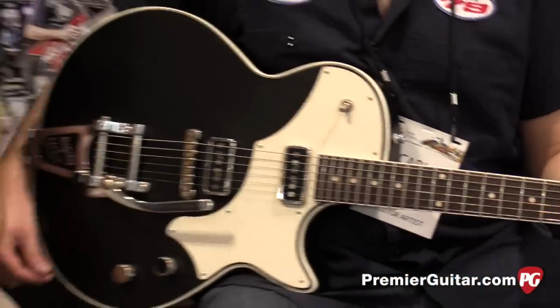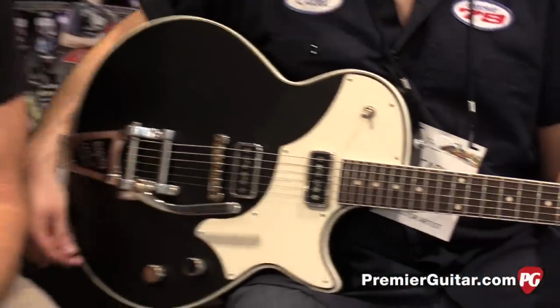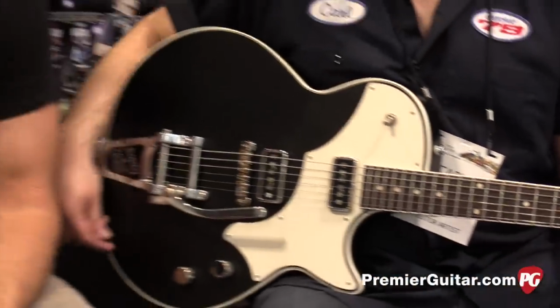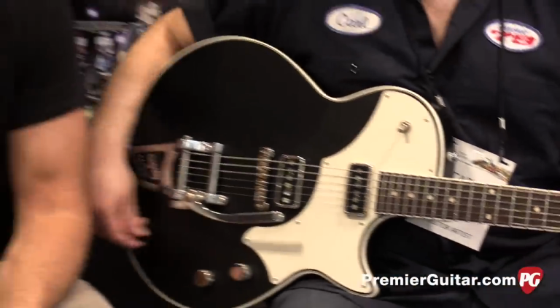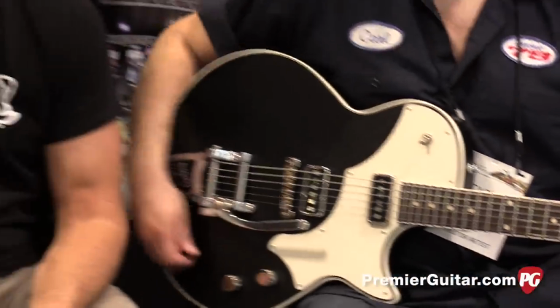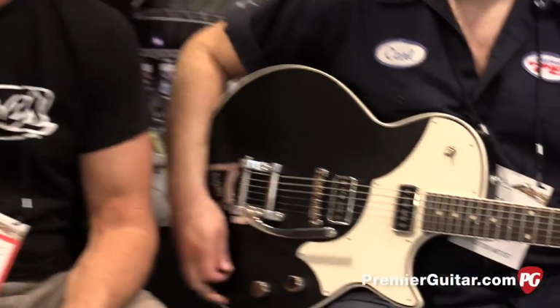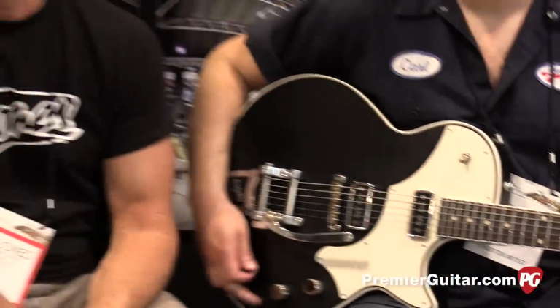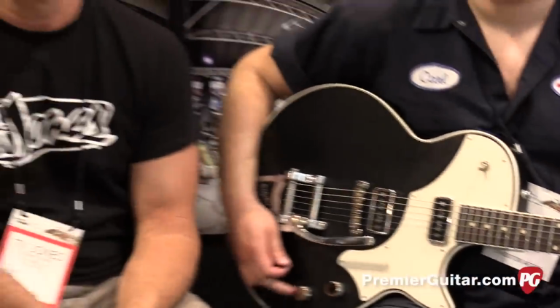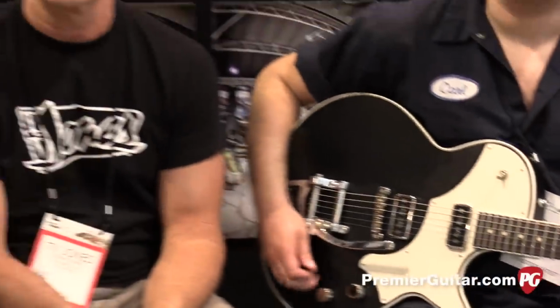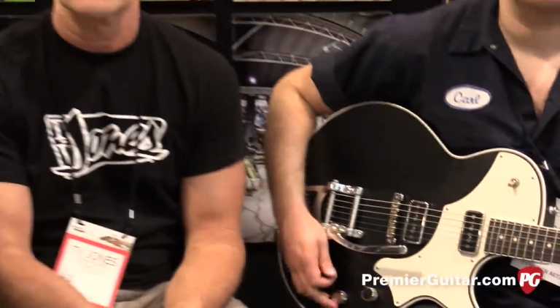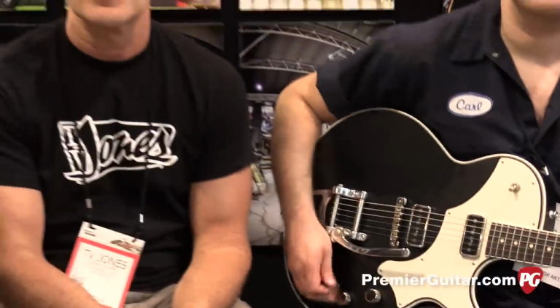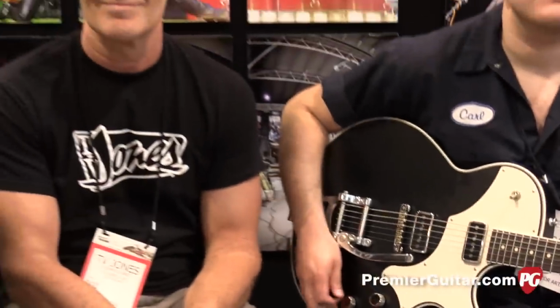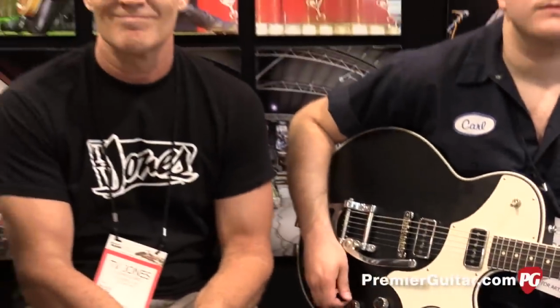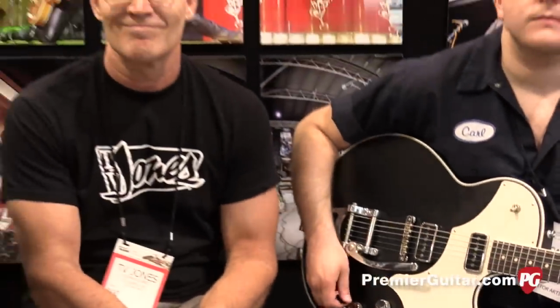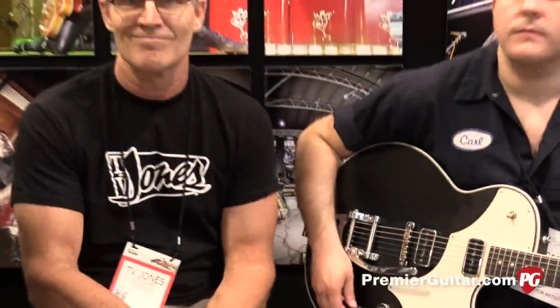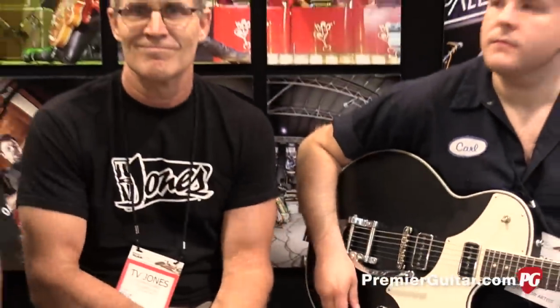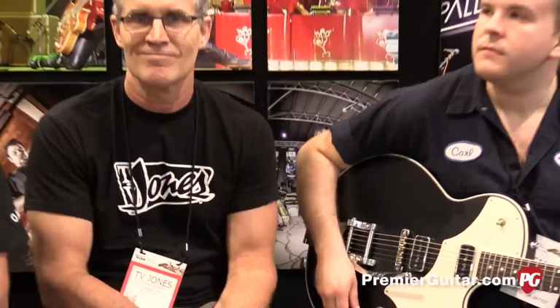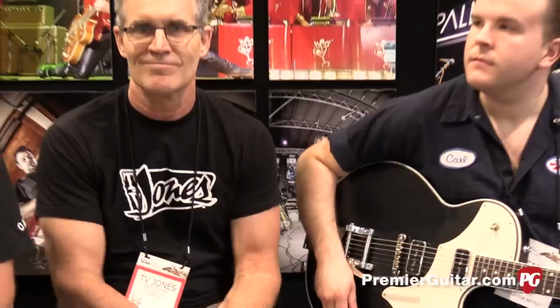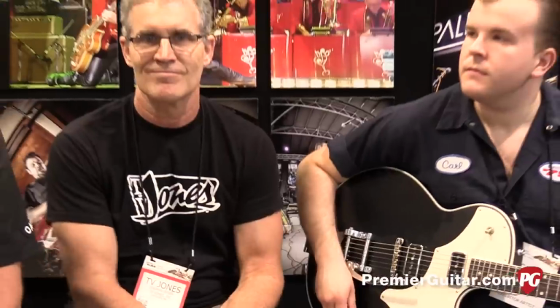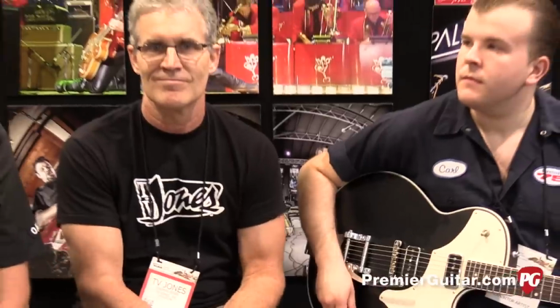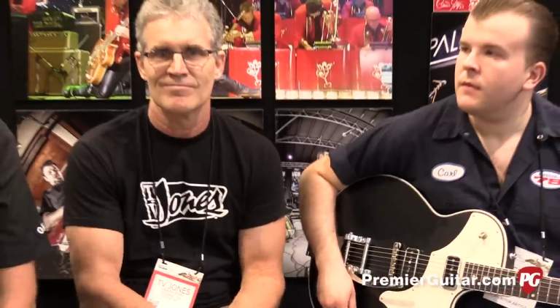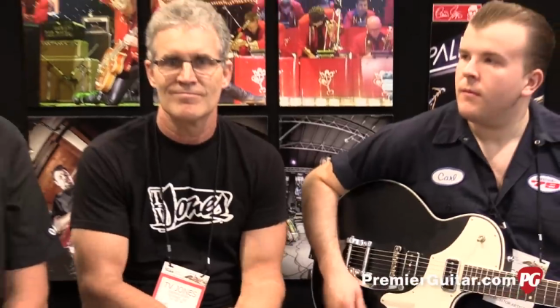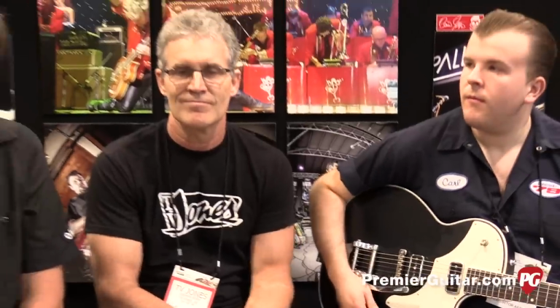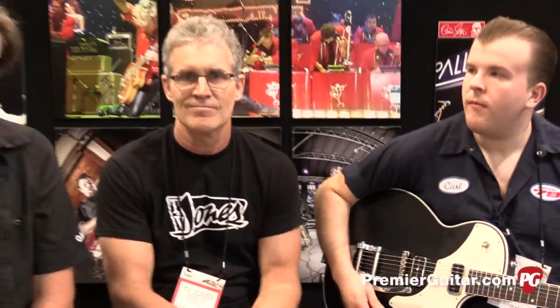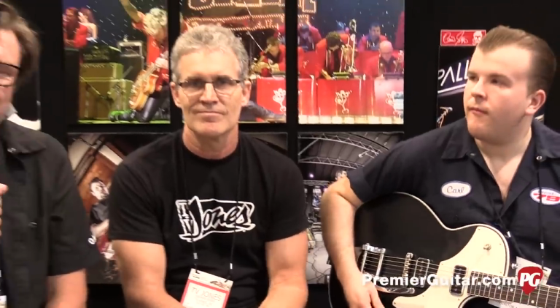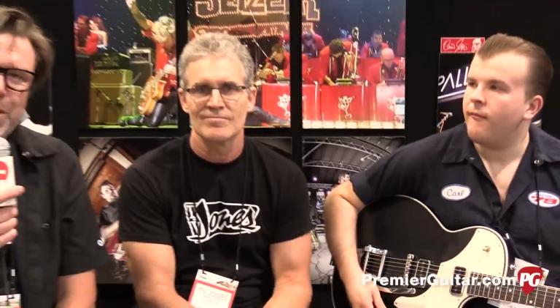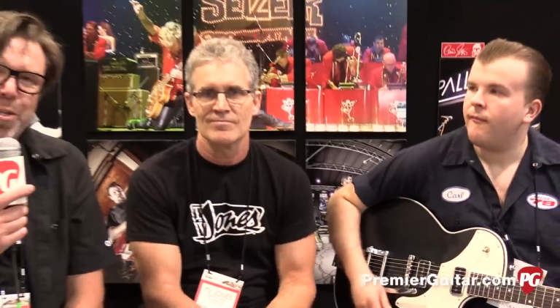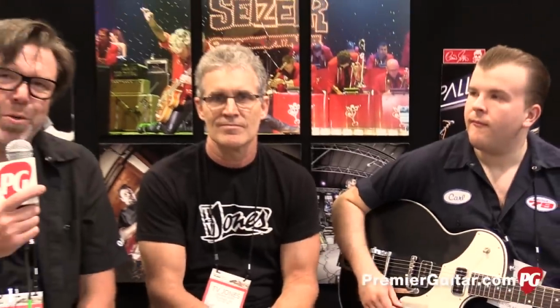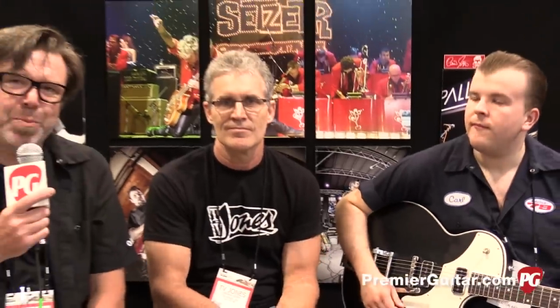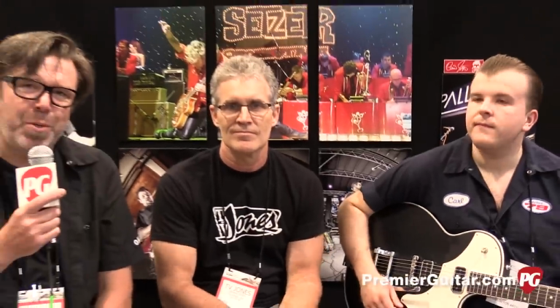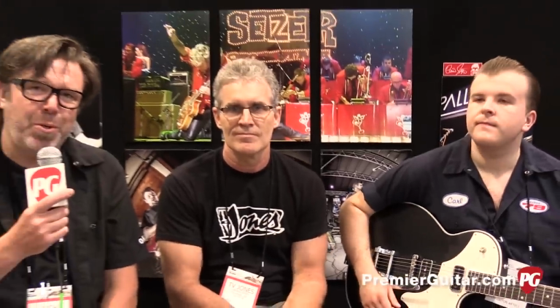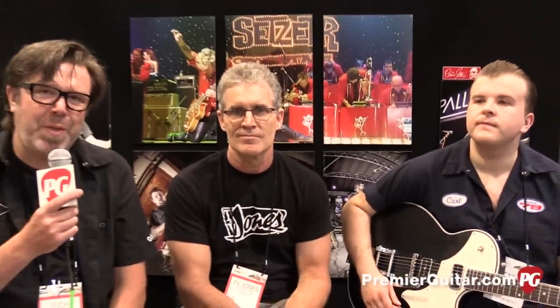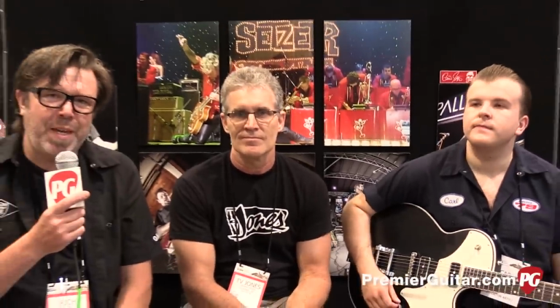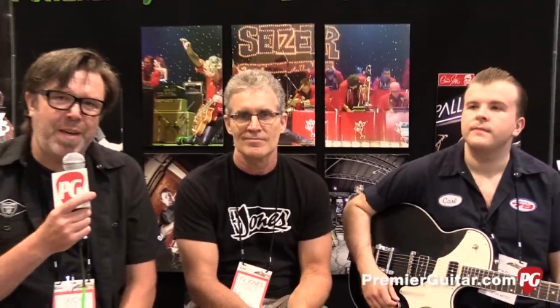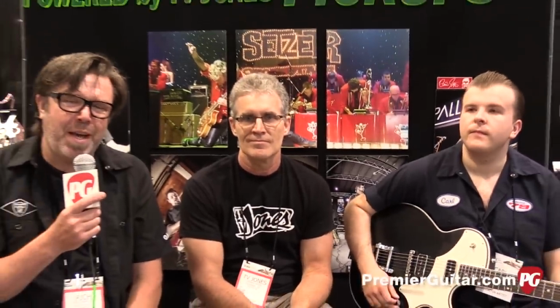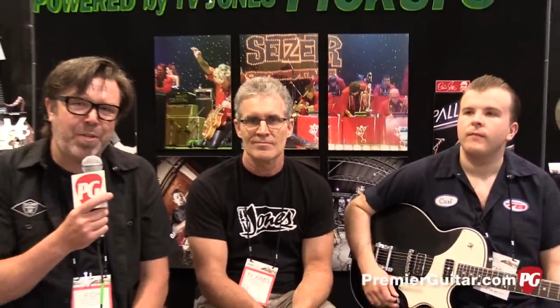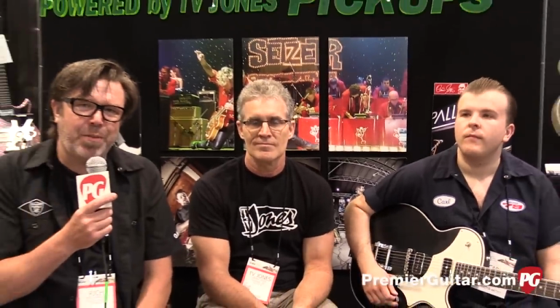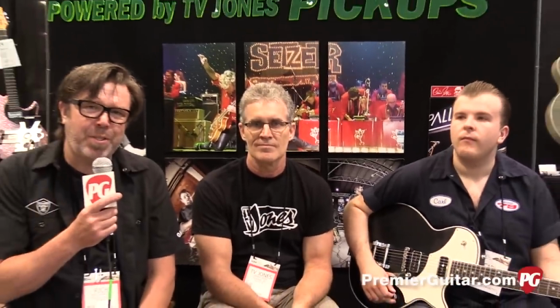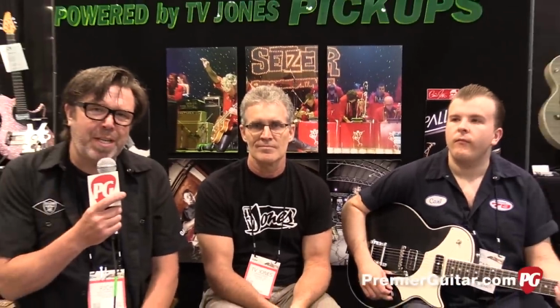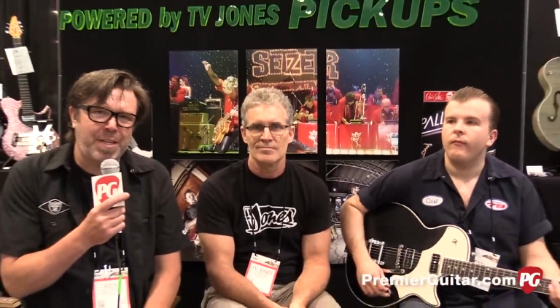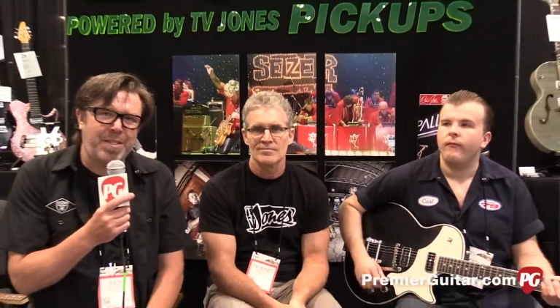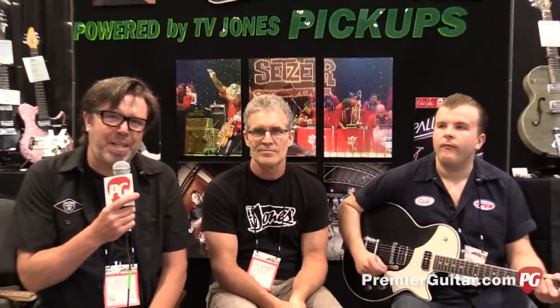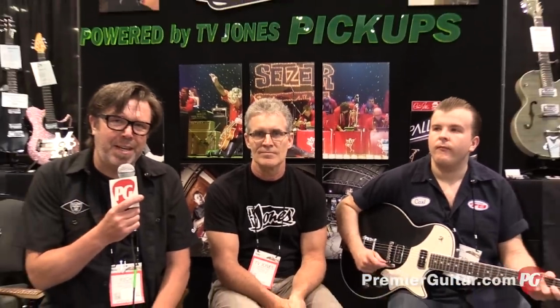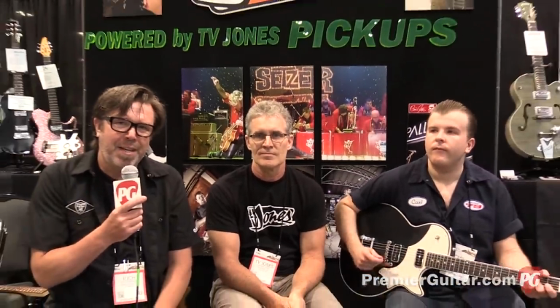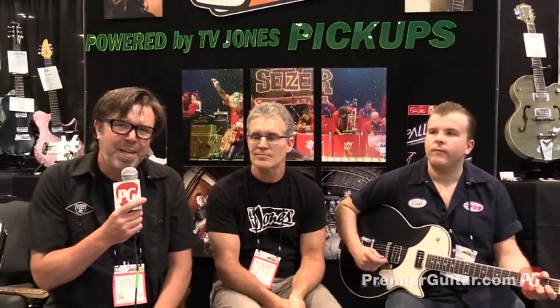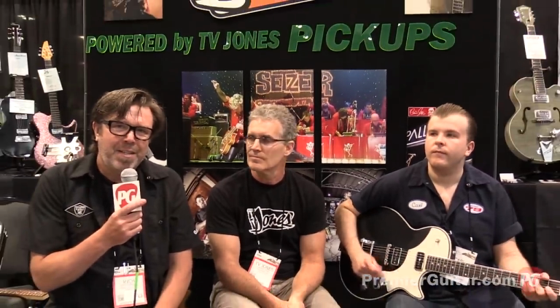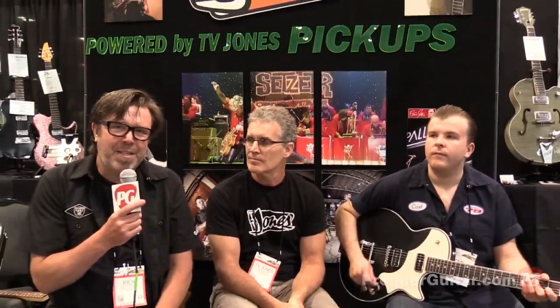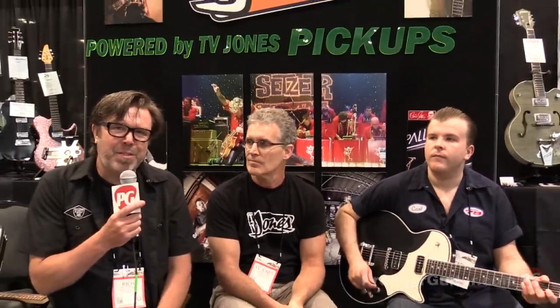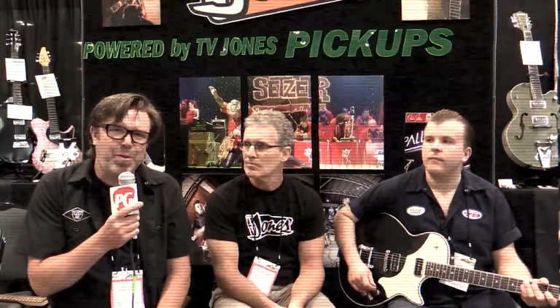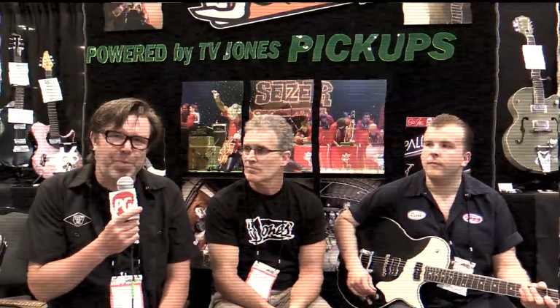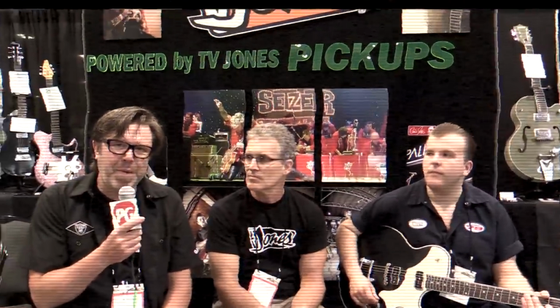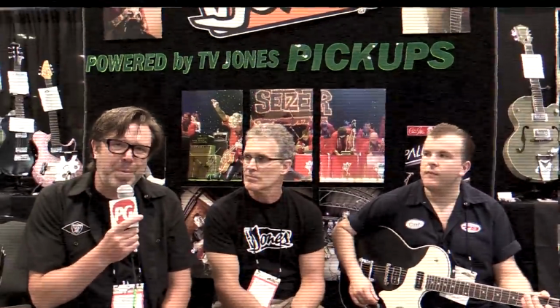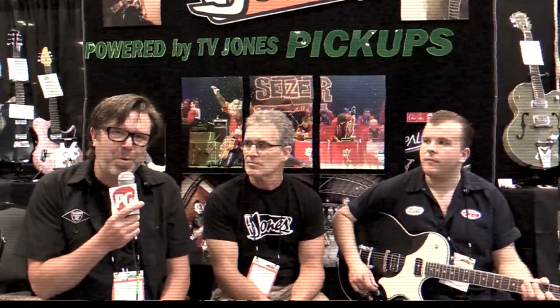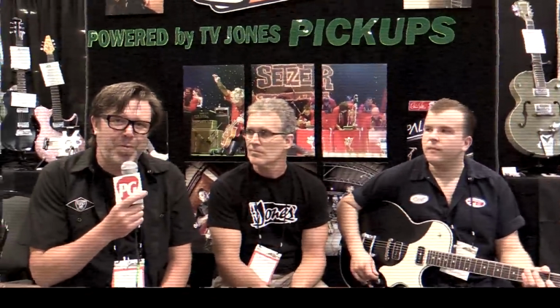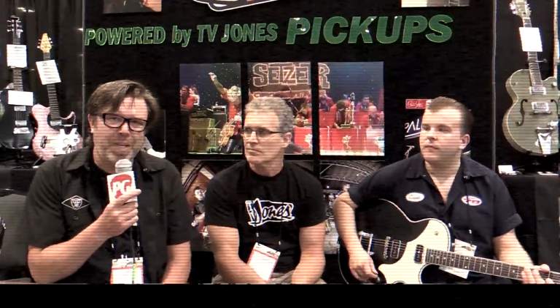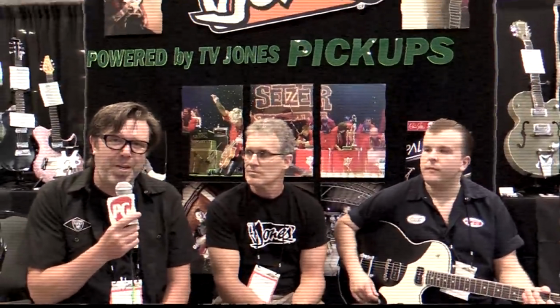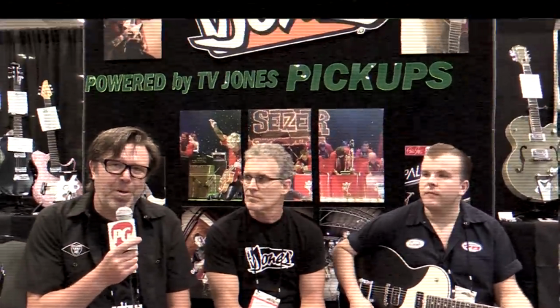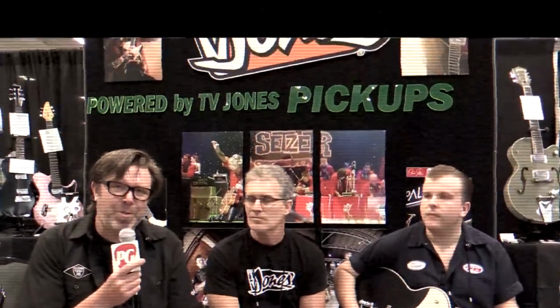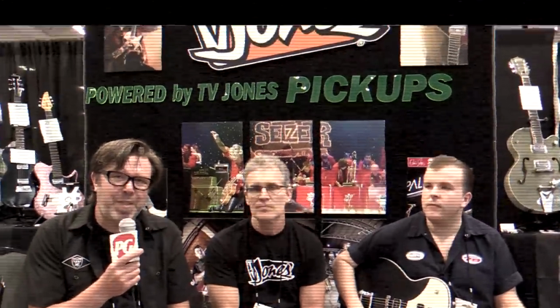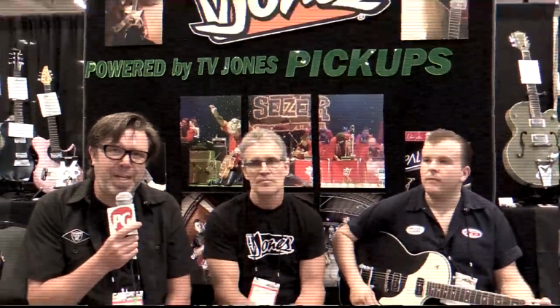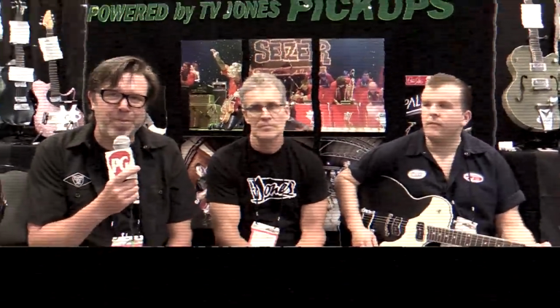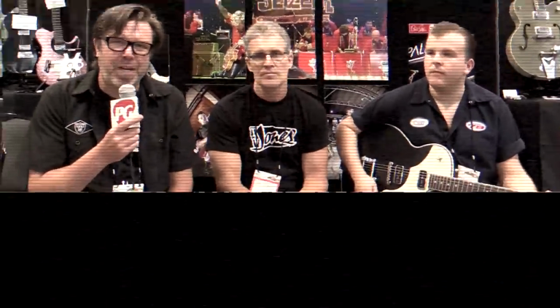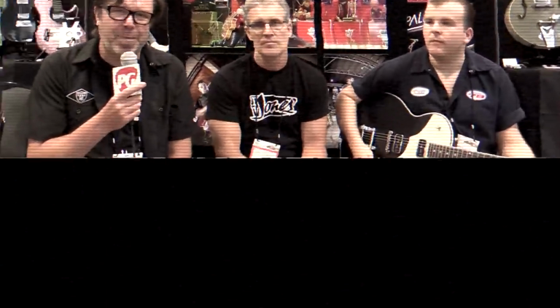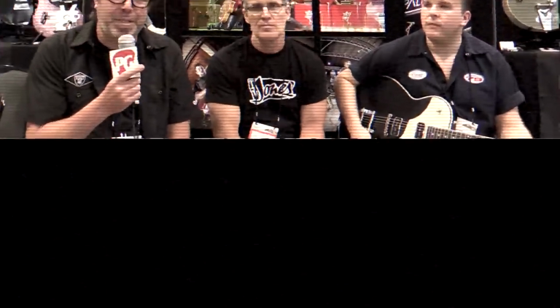This is Rich Ostweiler from PremiereGuitar.com at the TV Jones booth in Nashville, Tennessee. Stay tuned for many more videos. Thanks for coming.